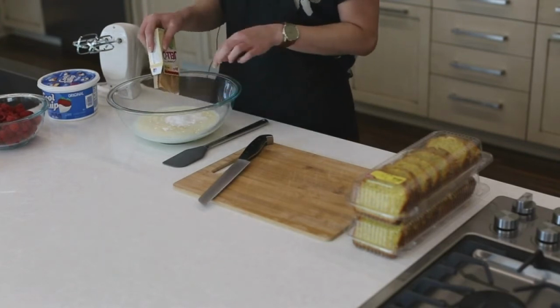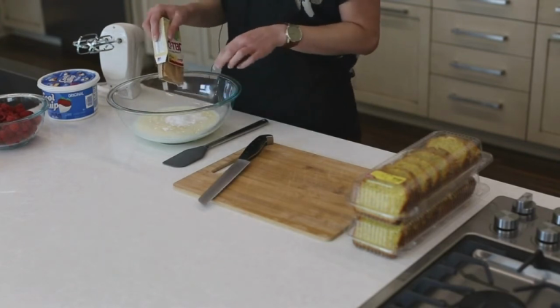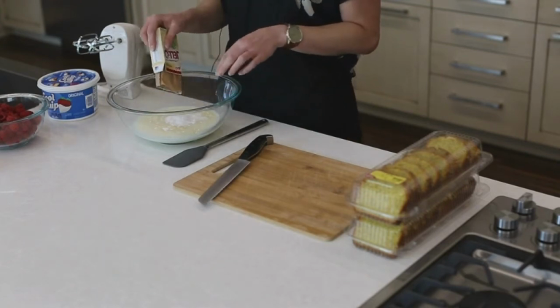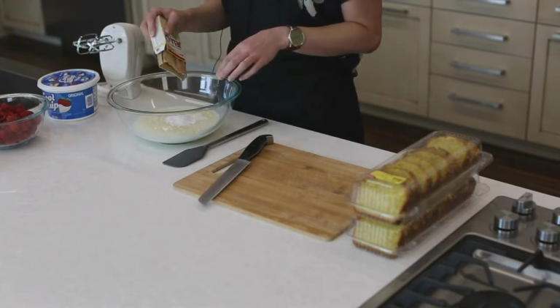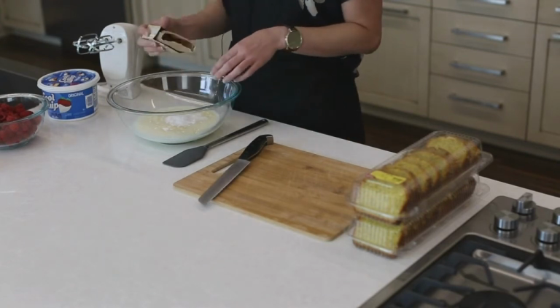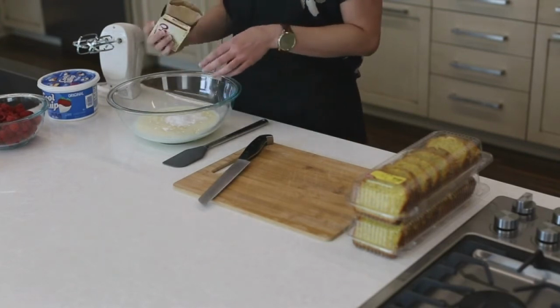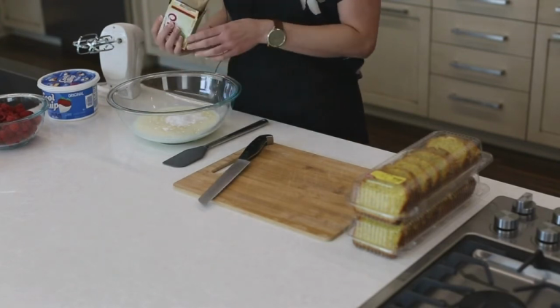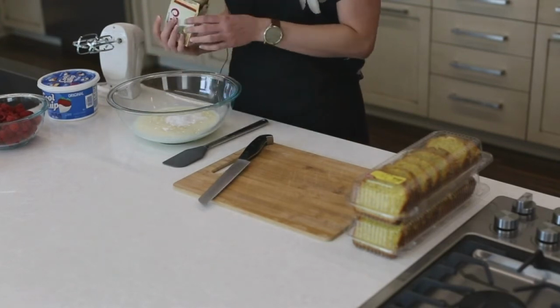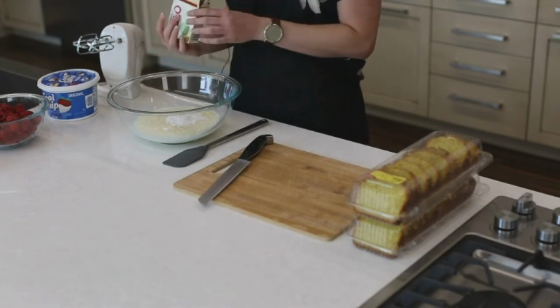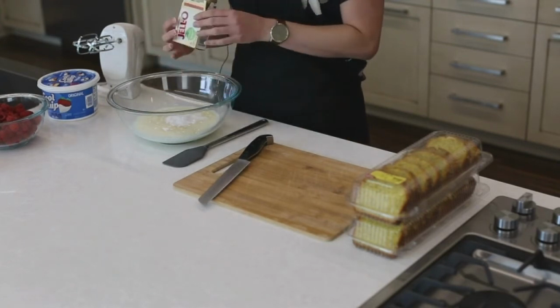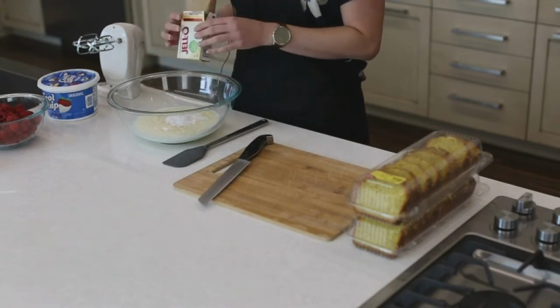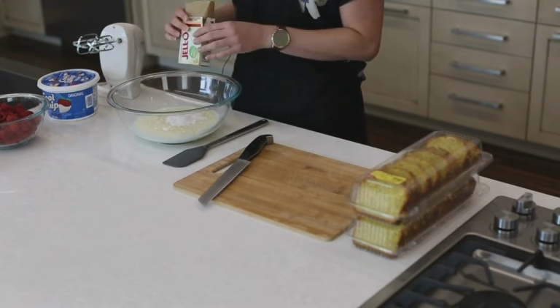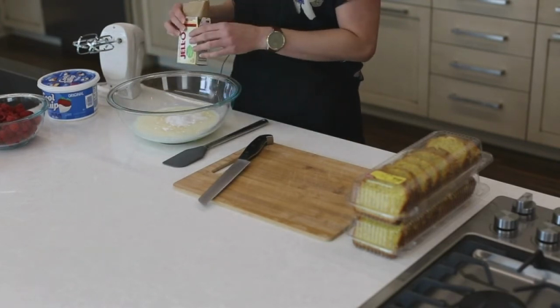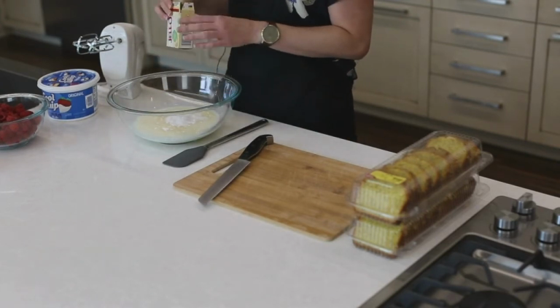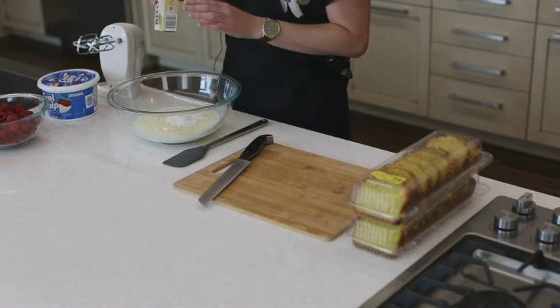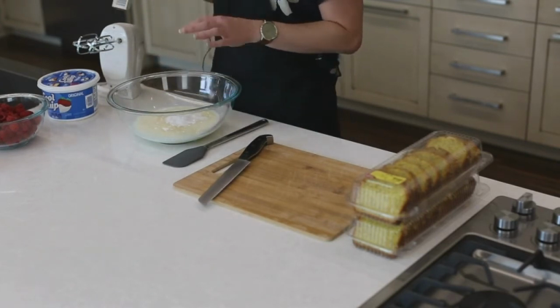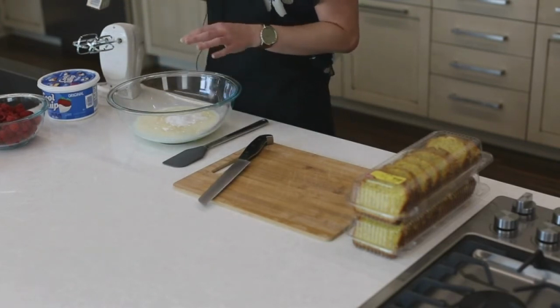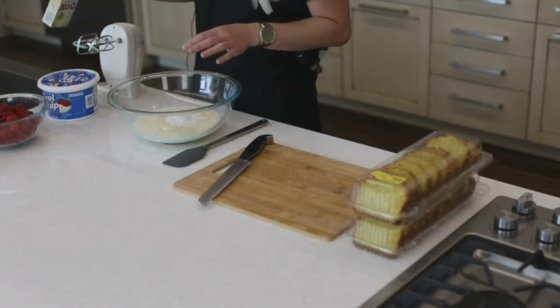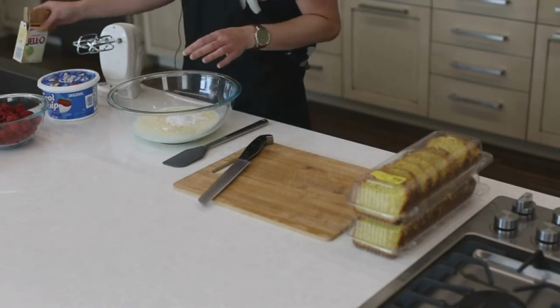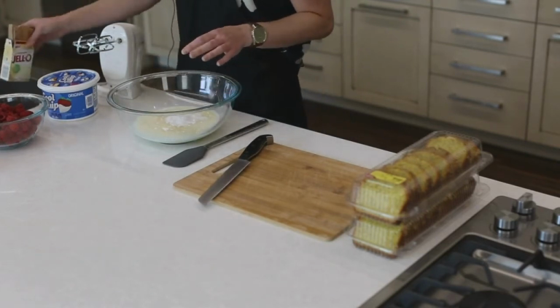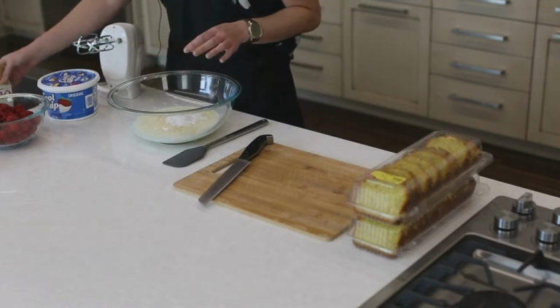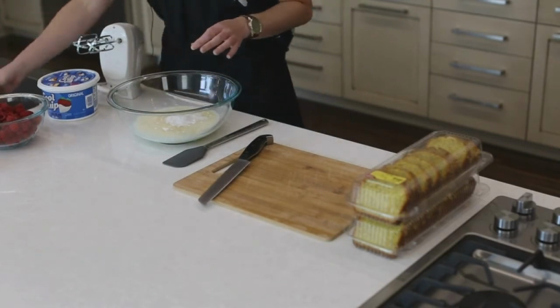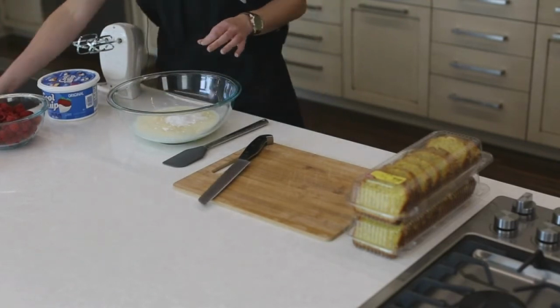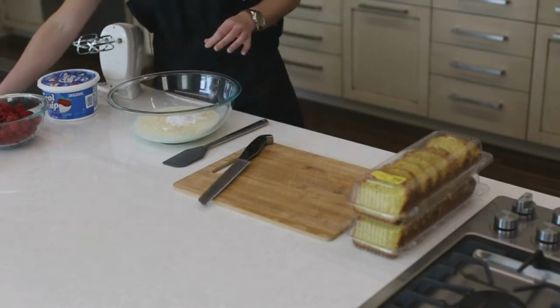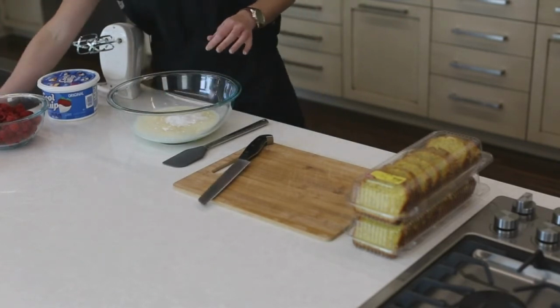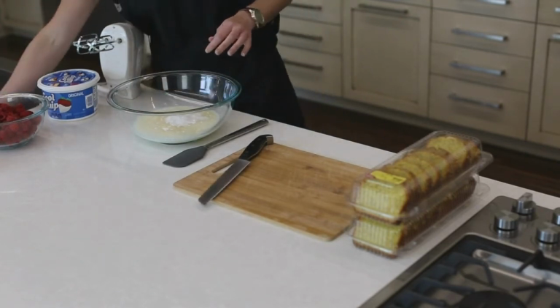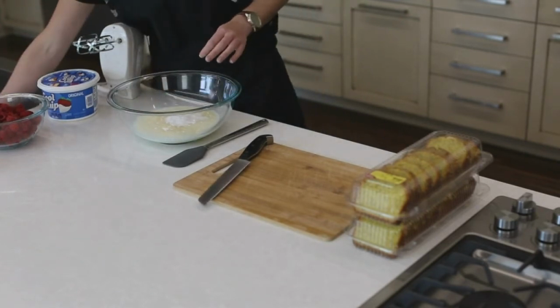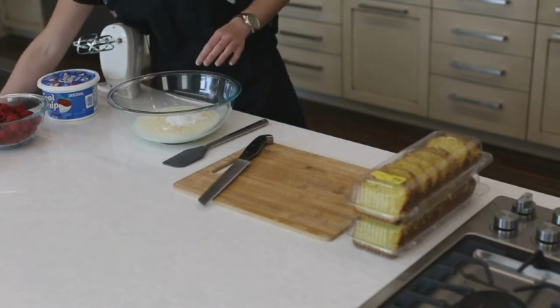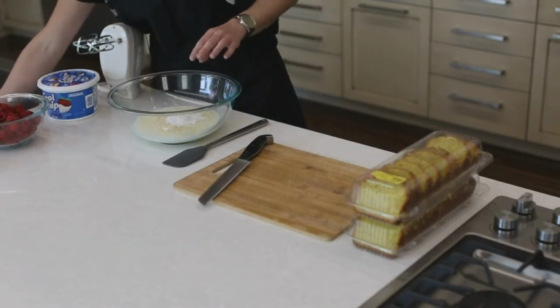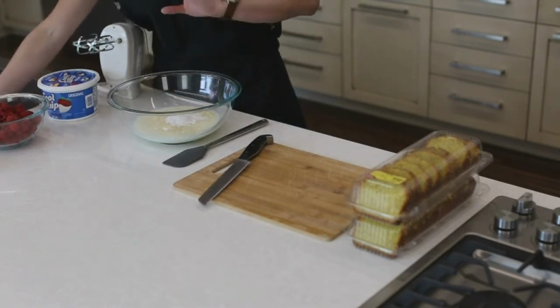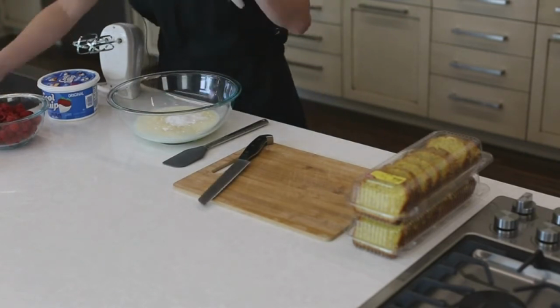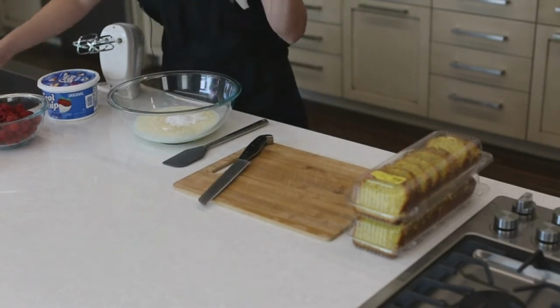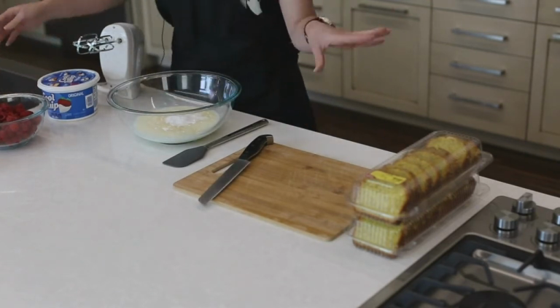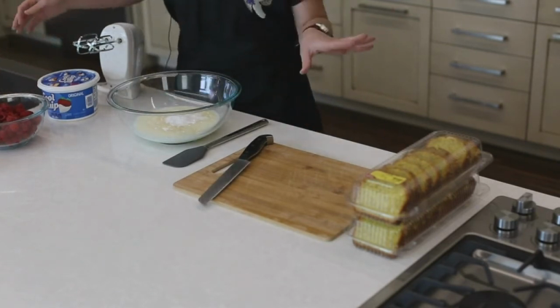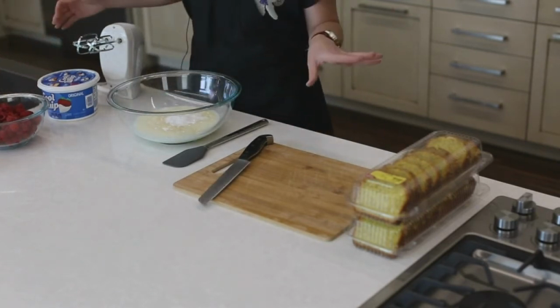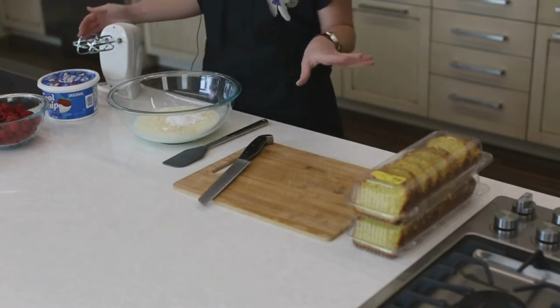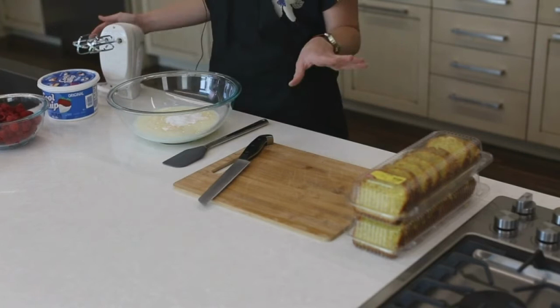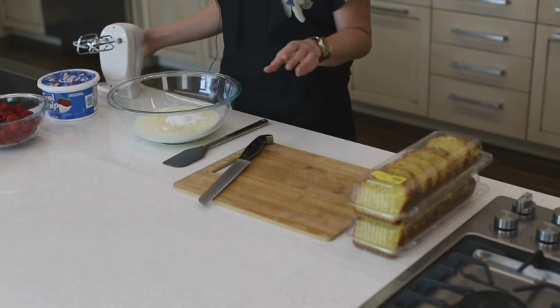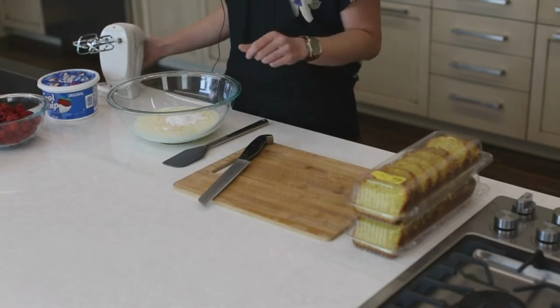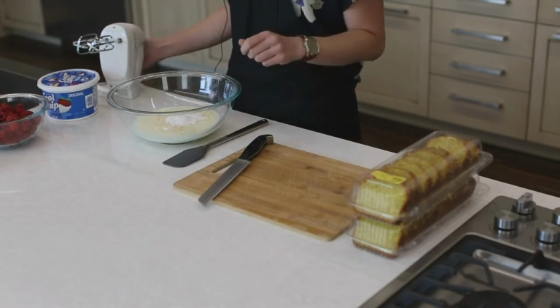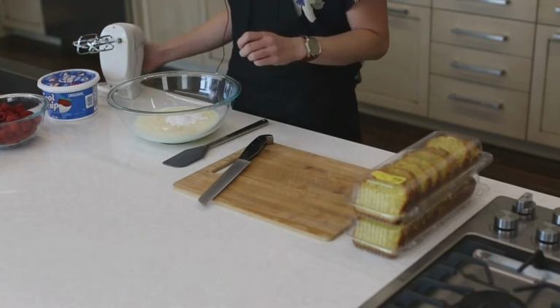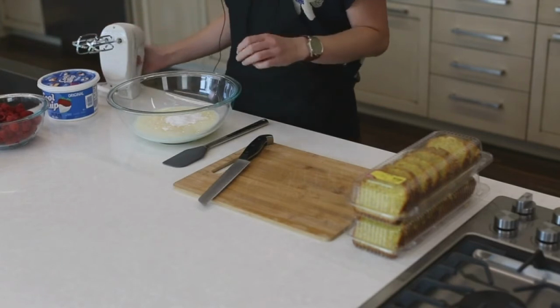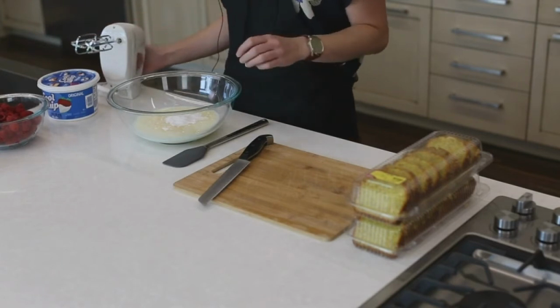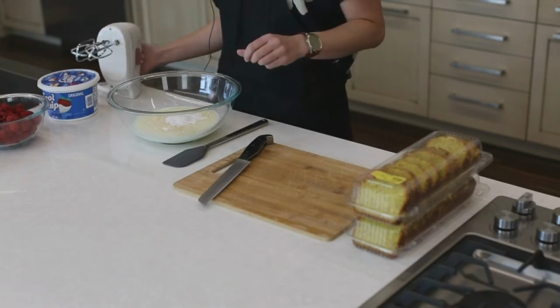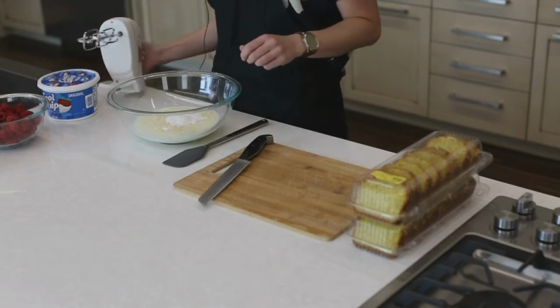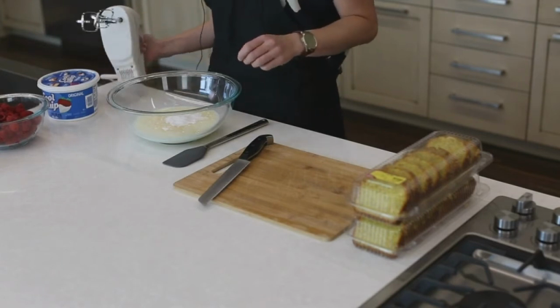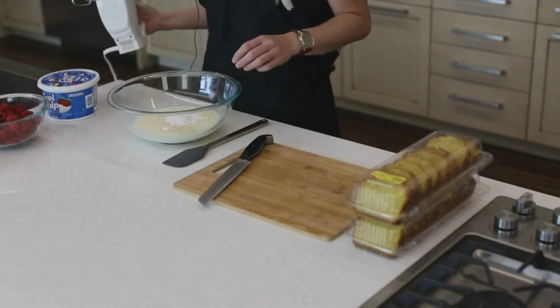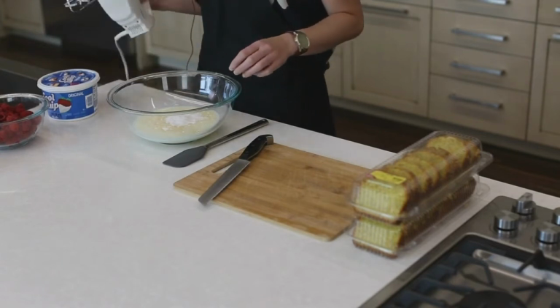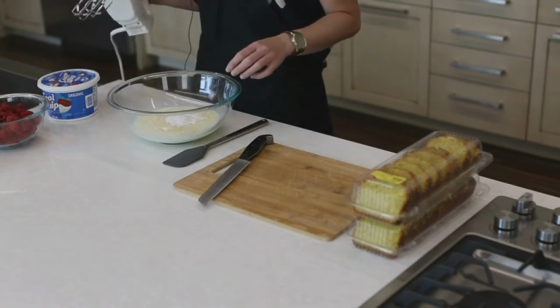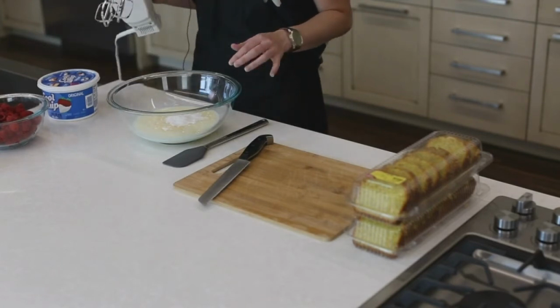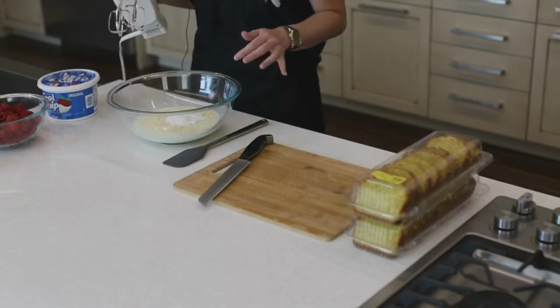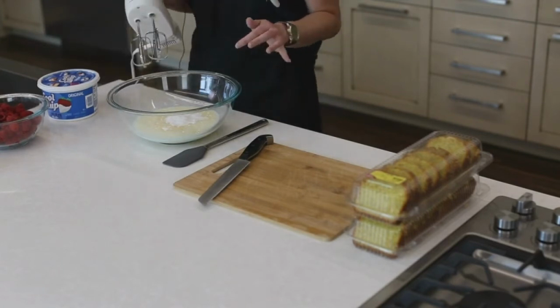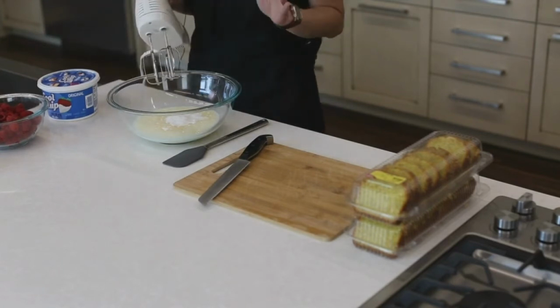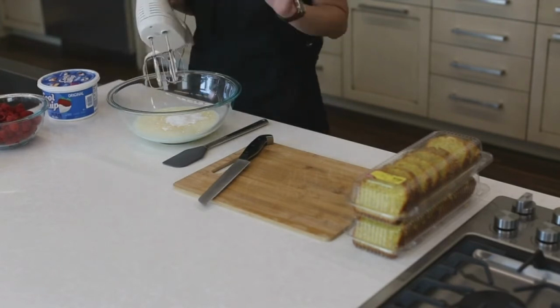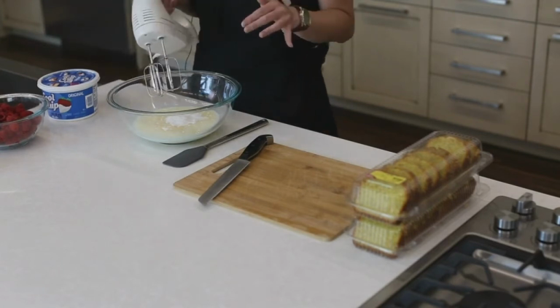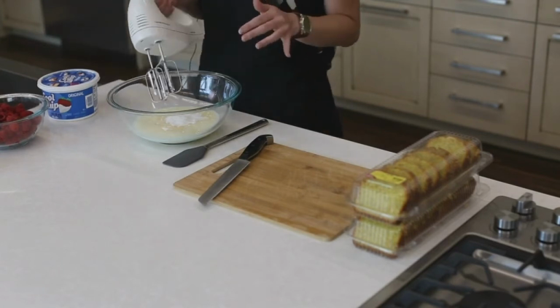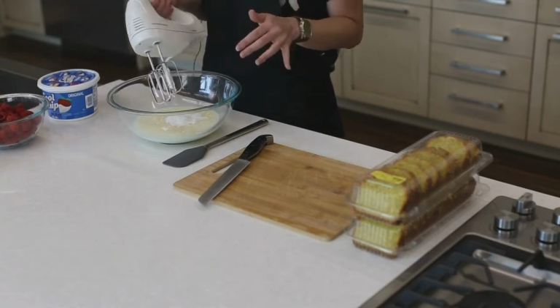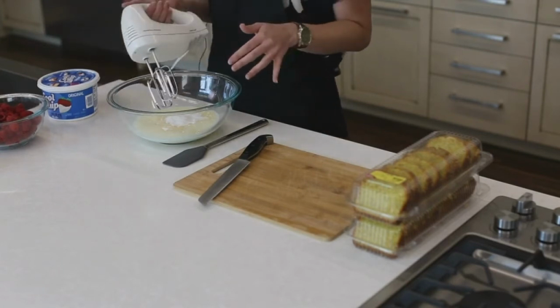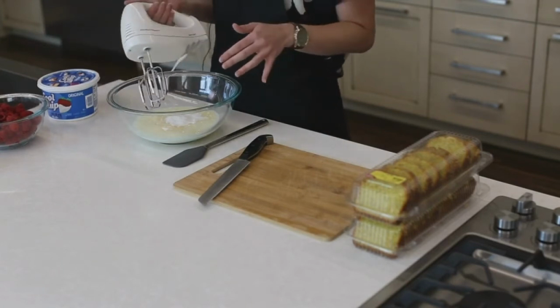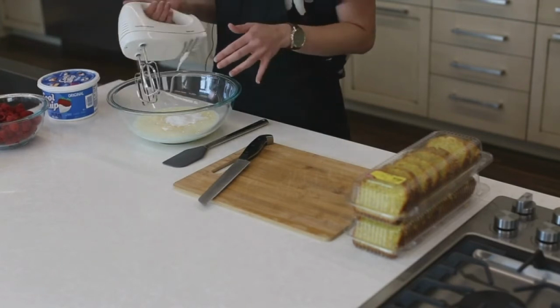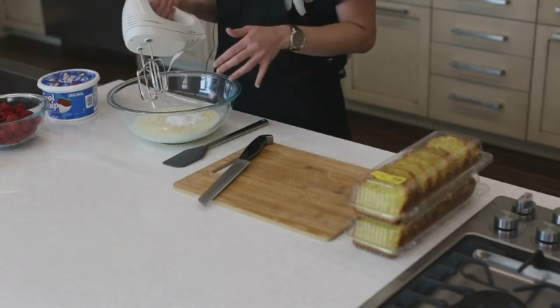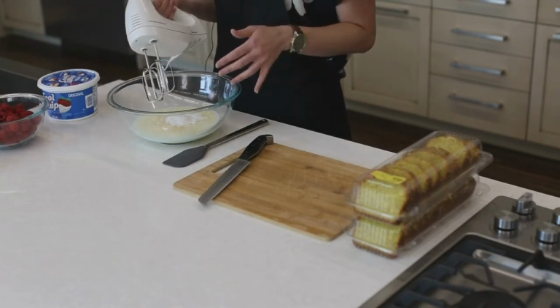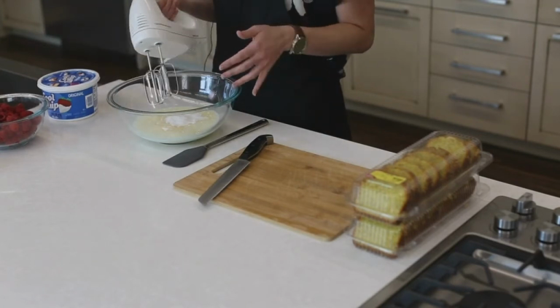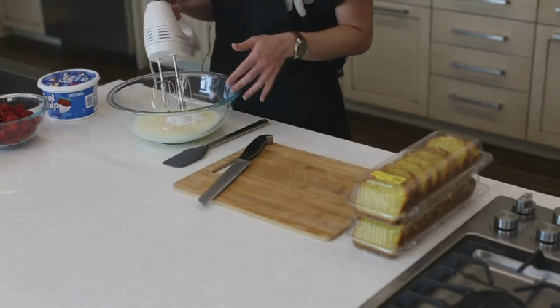This is actually the same exact whipped topping that's in our red, white, and blue trifle that we made before. So I'm just going to whisk this together.